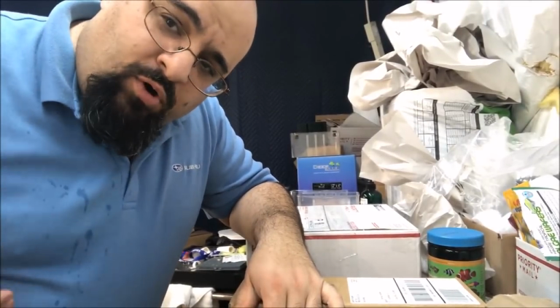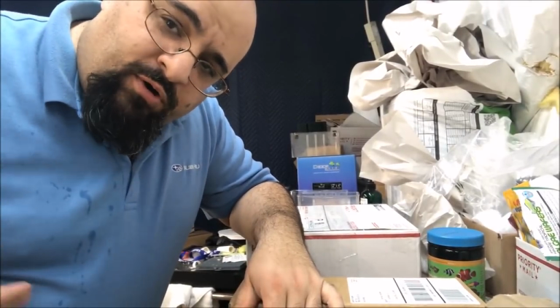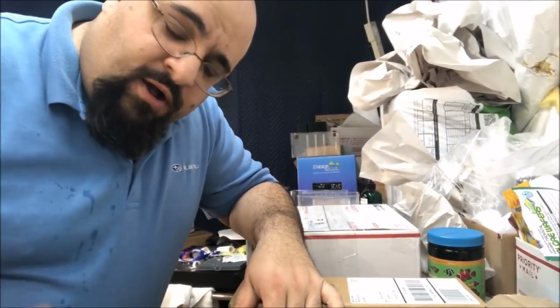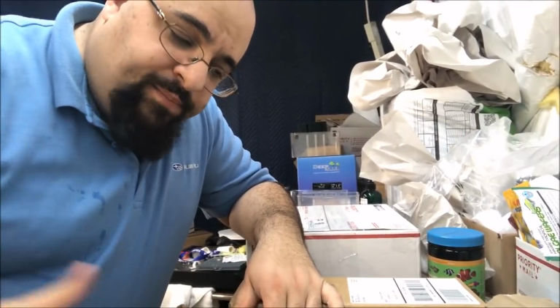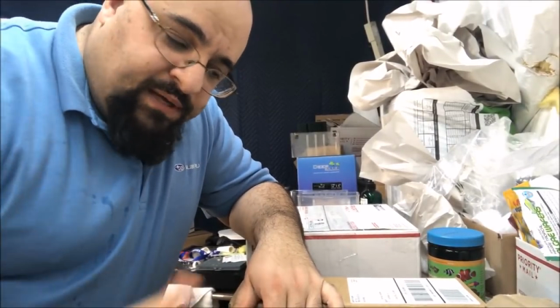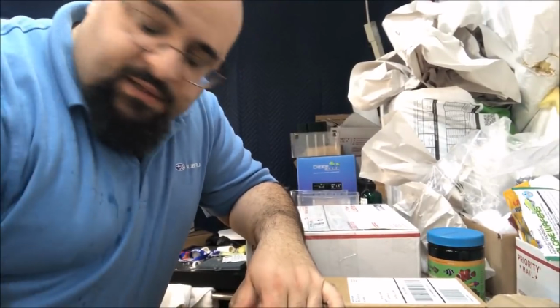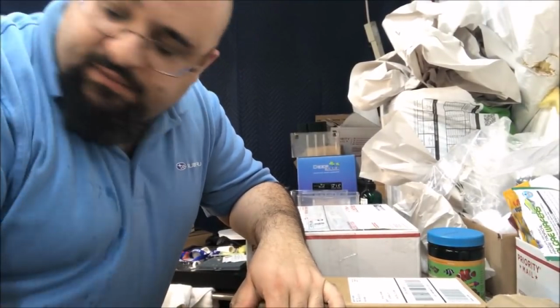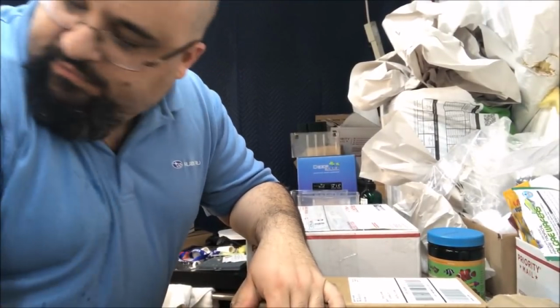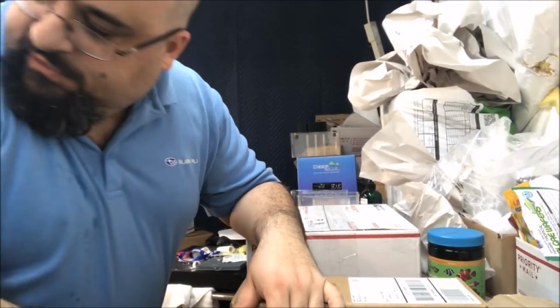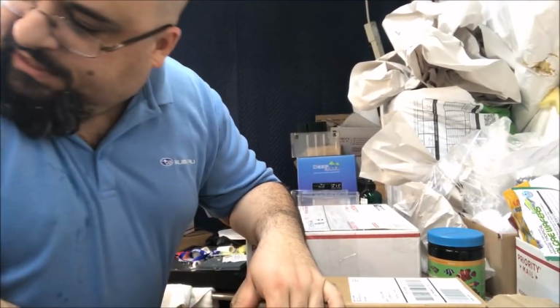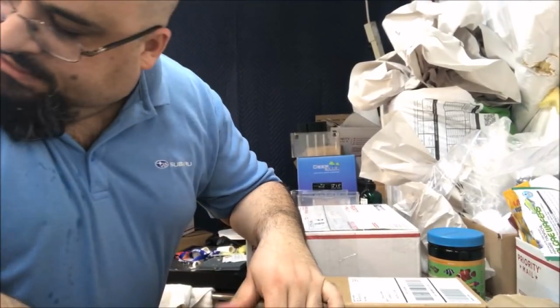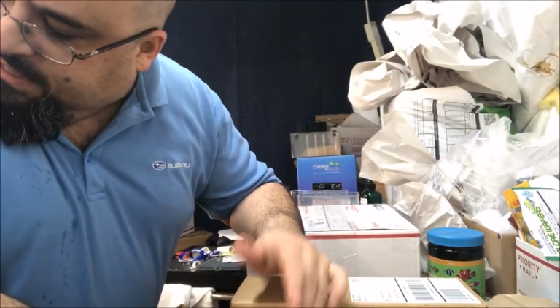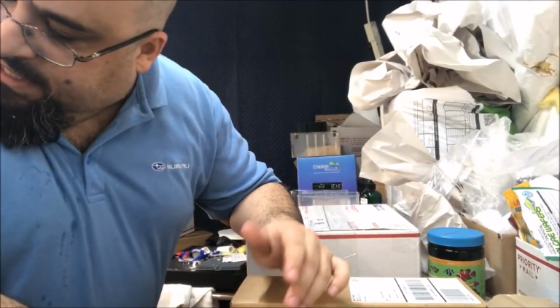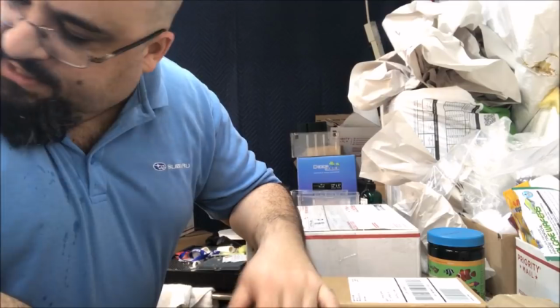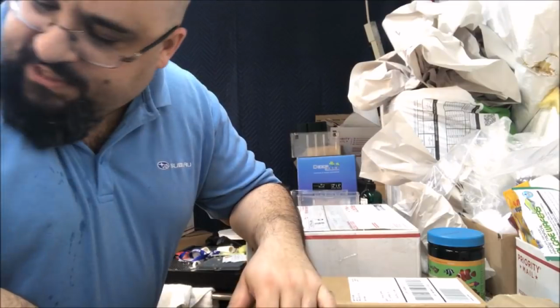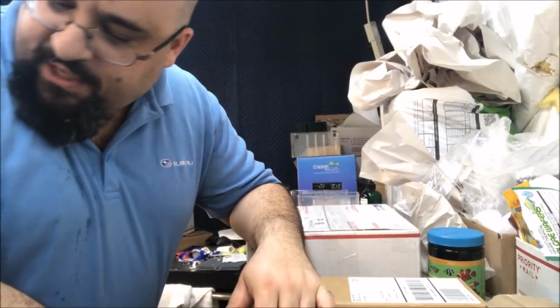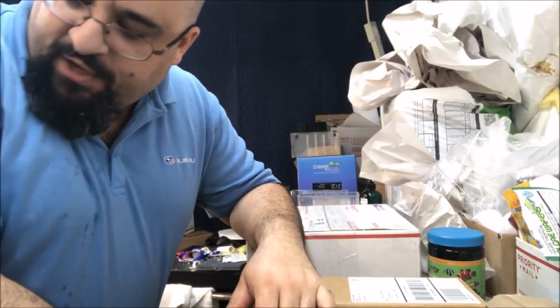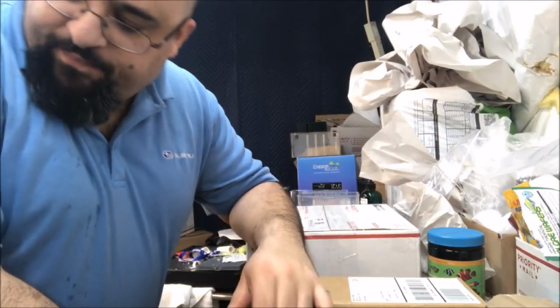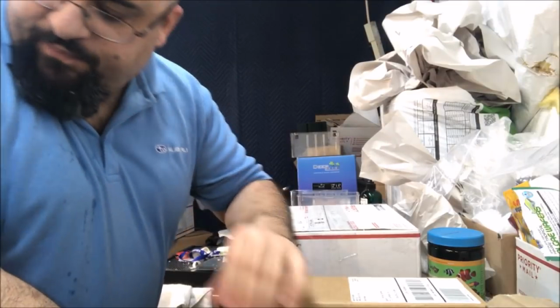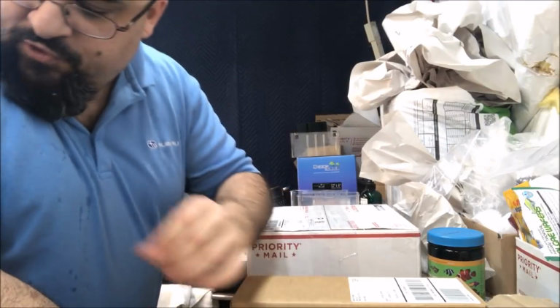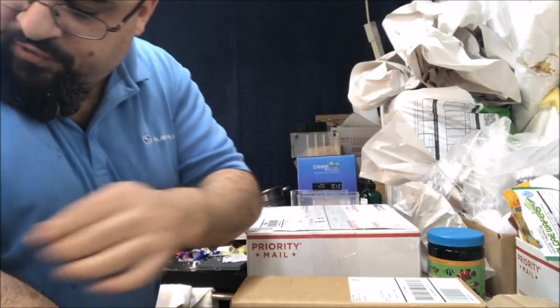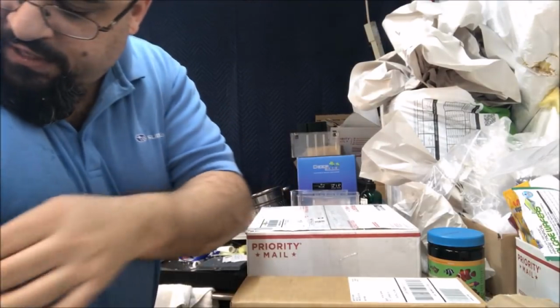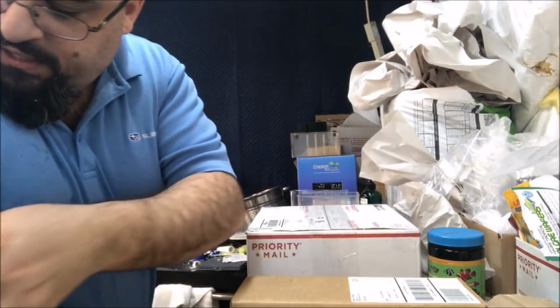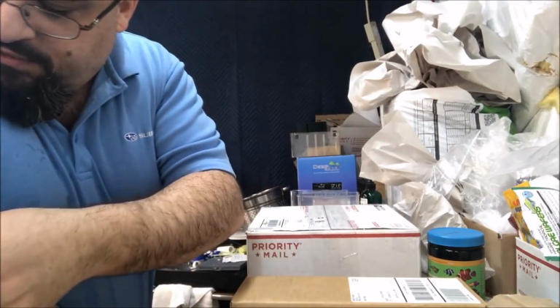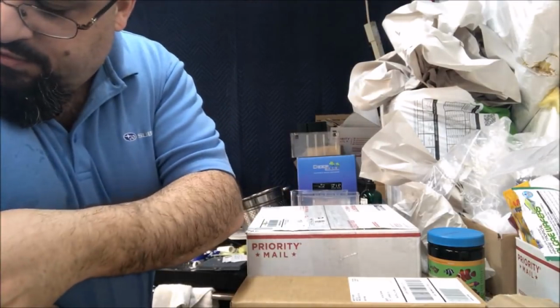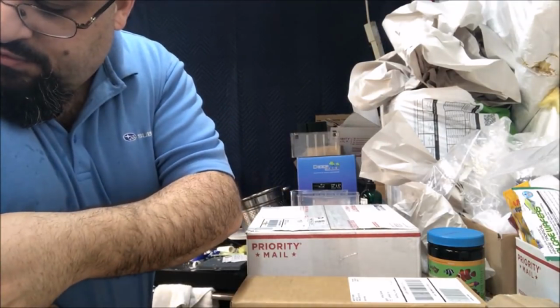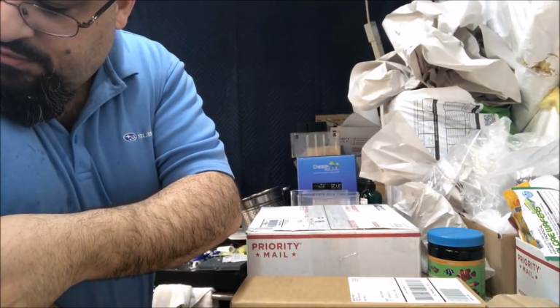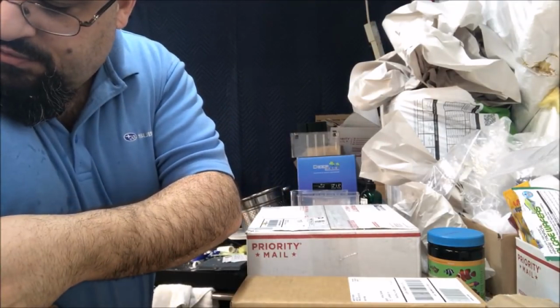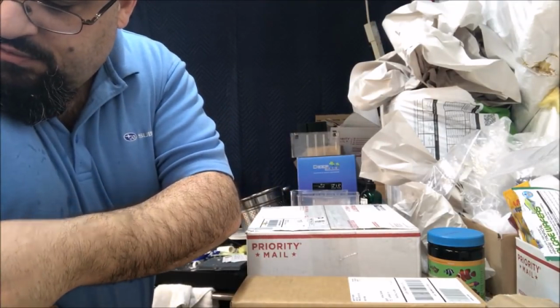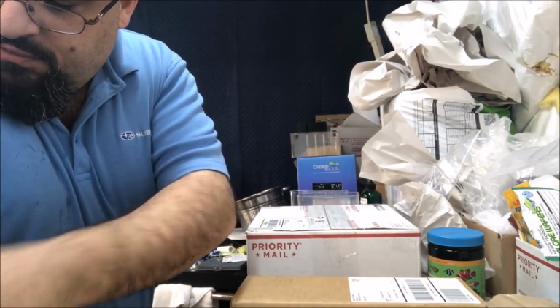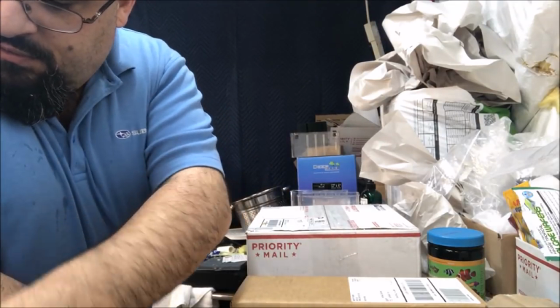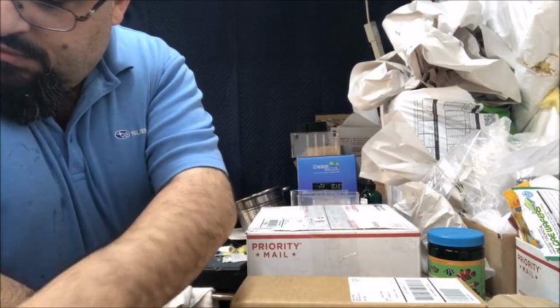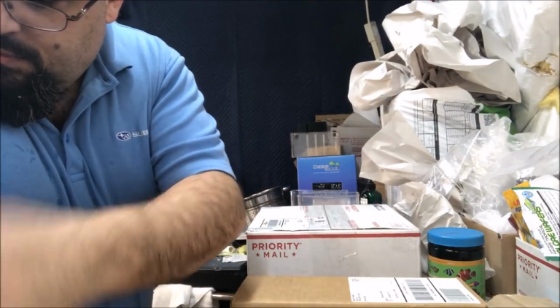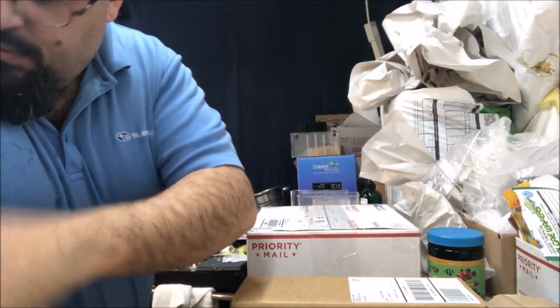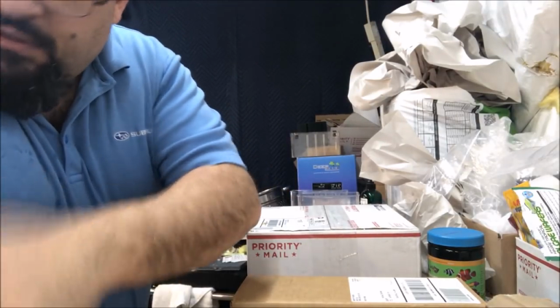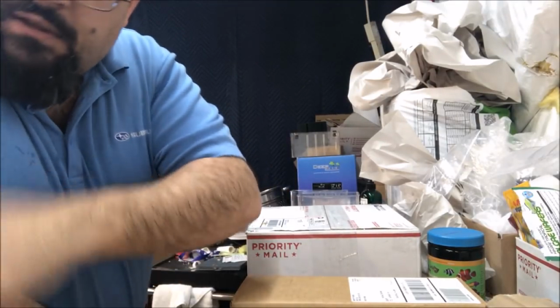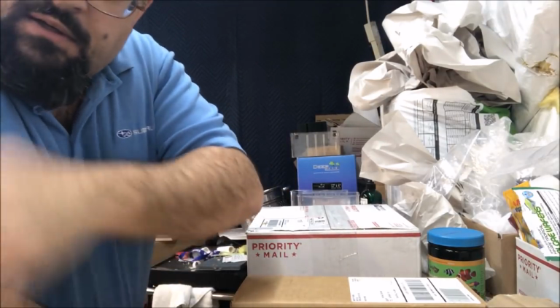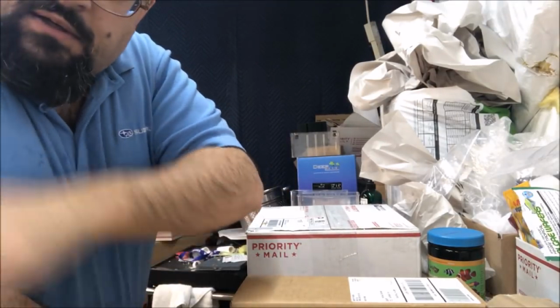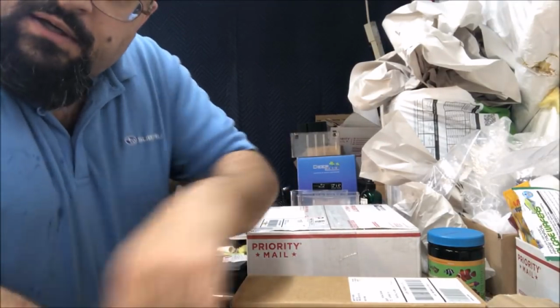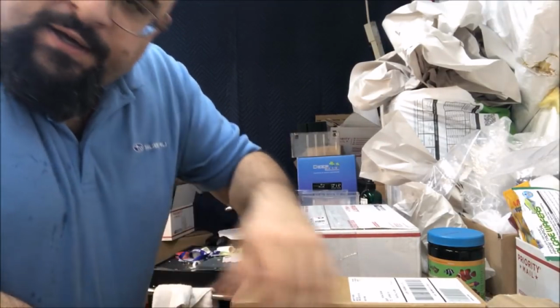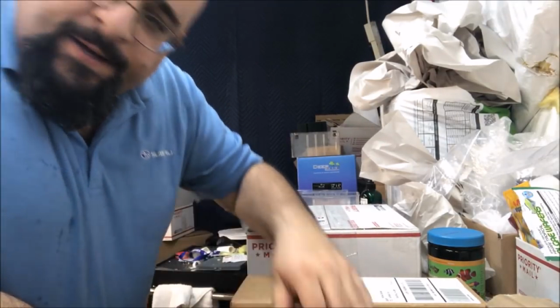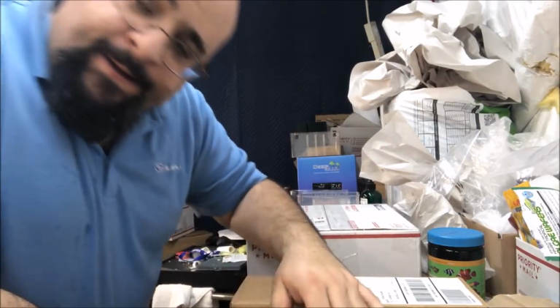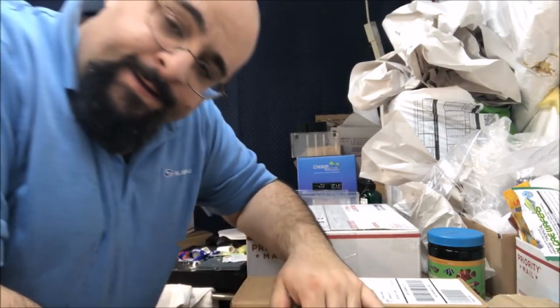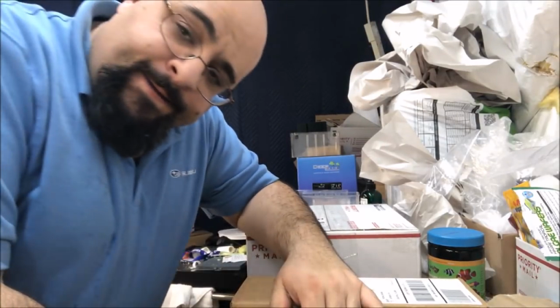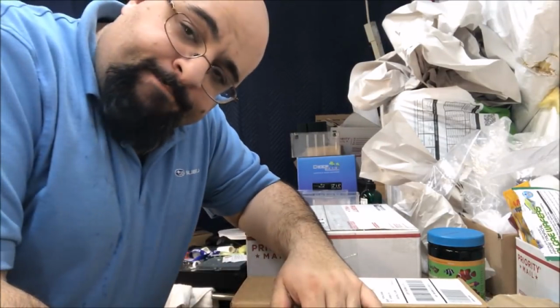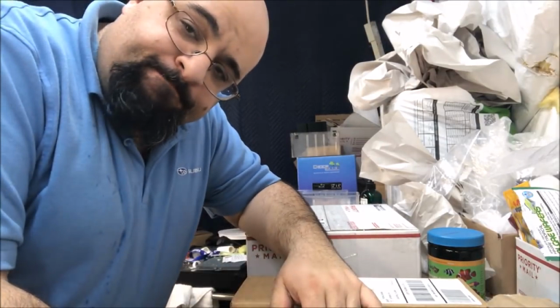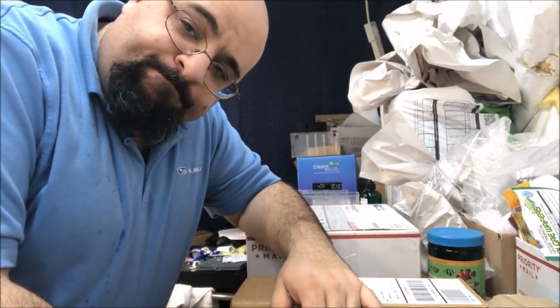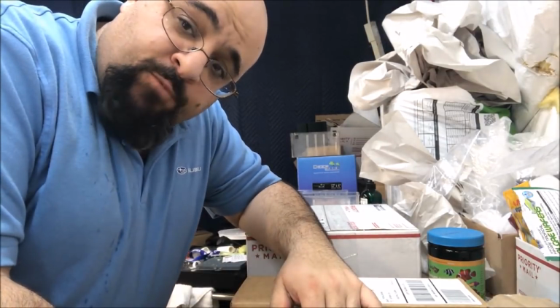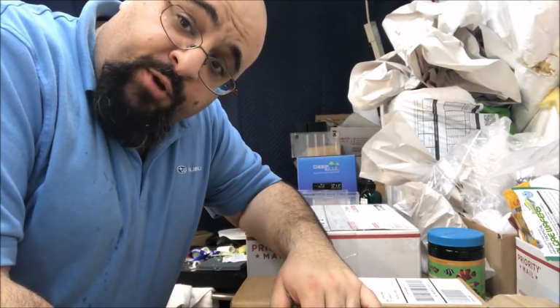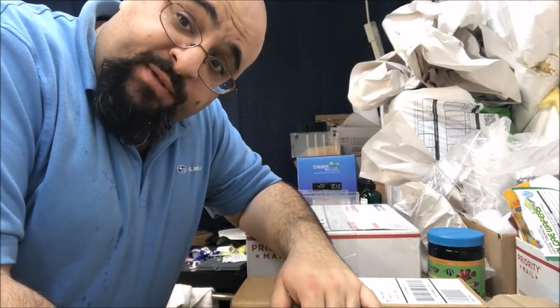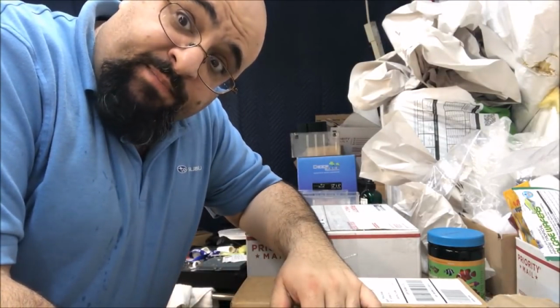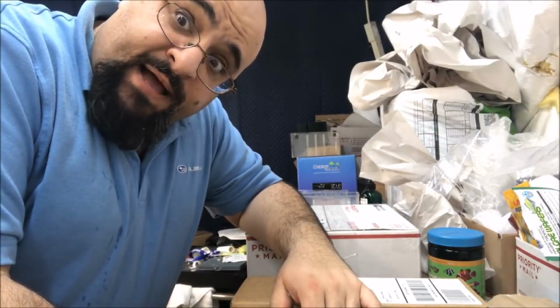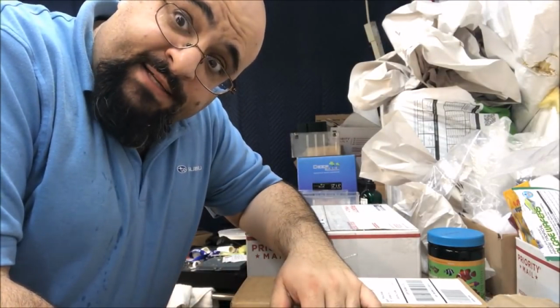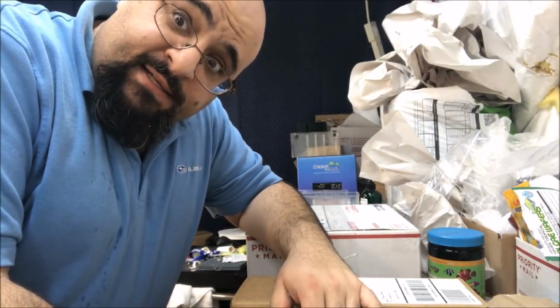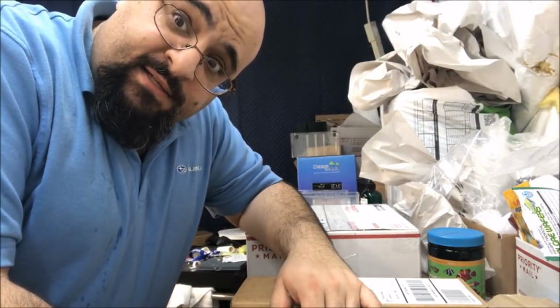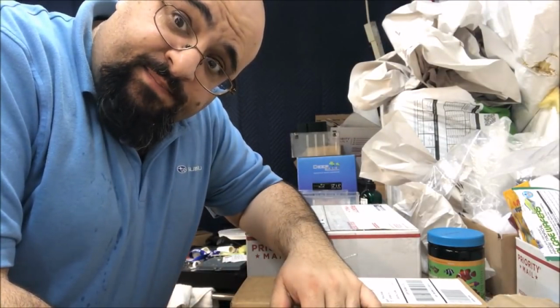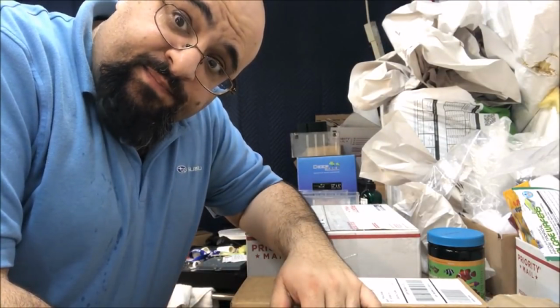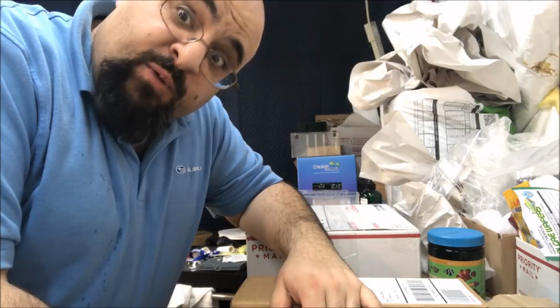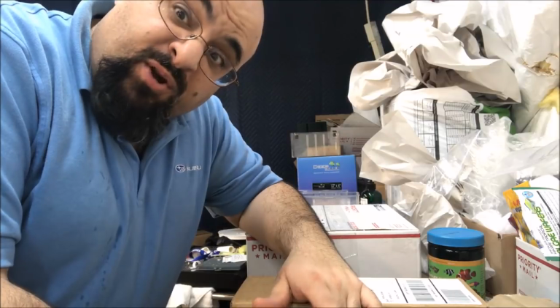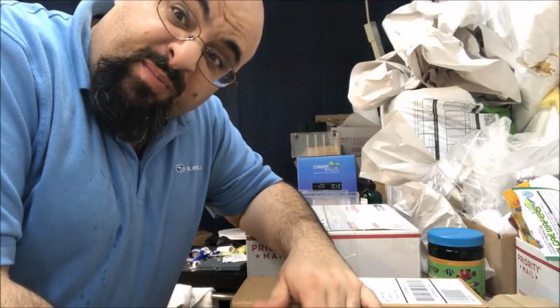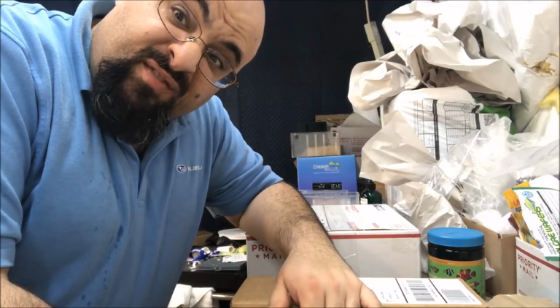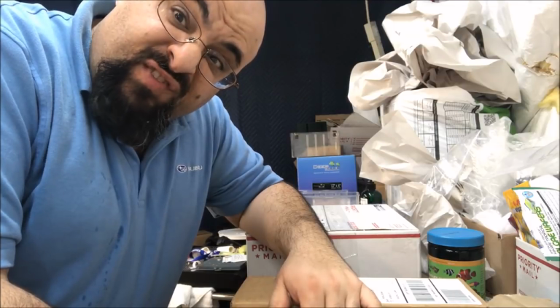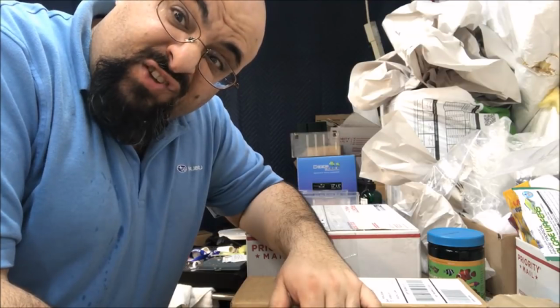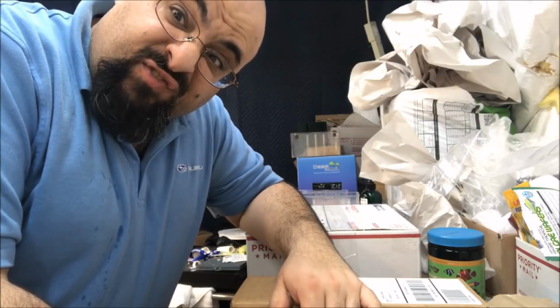Alright fishy folks, got a little water on me - got the tank set up and drained. We're going to open some boxes - we're going to open the fish first.